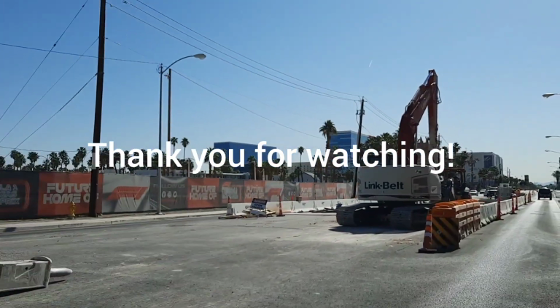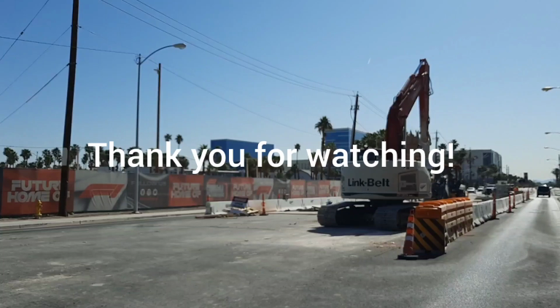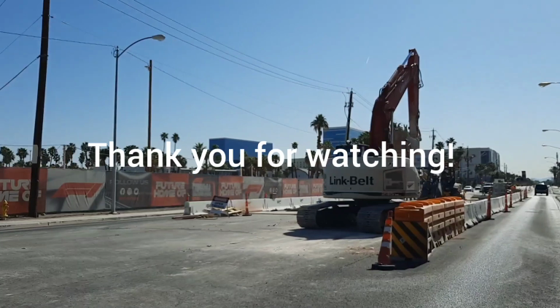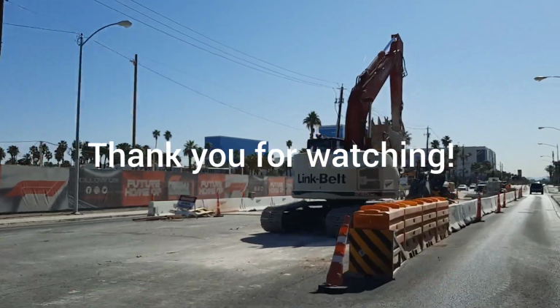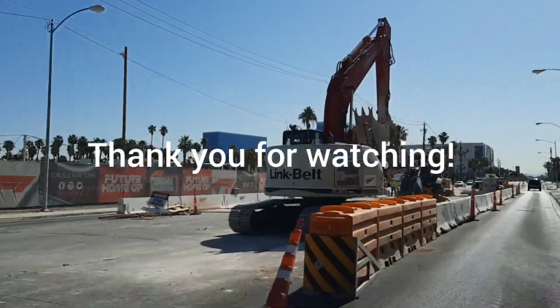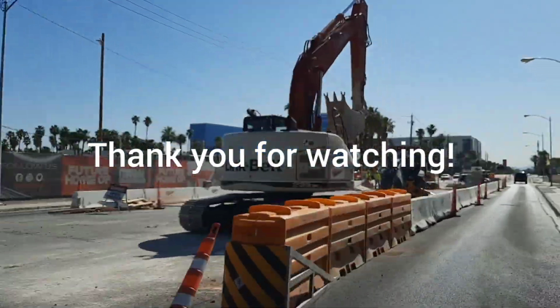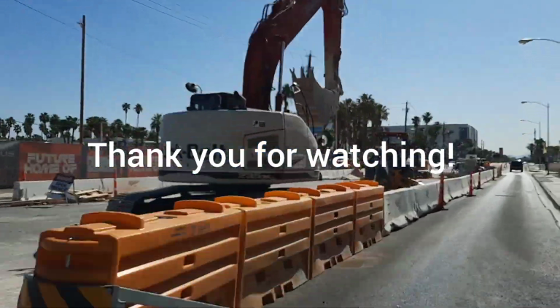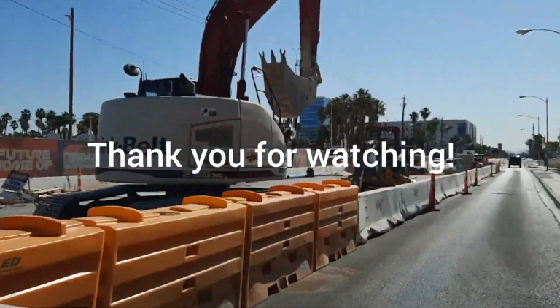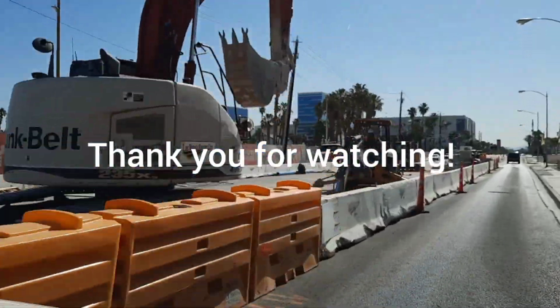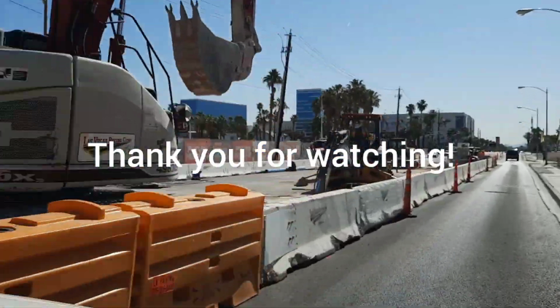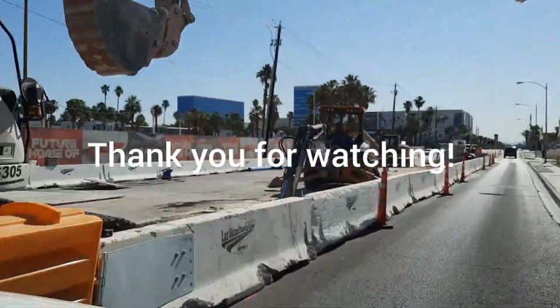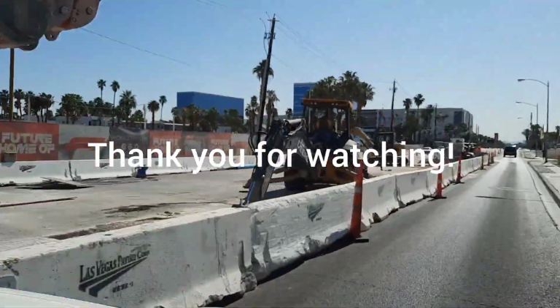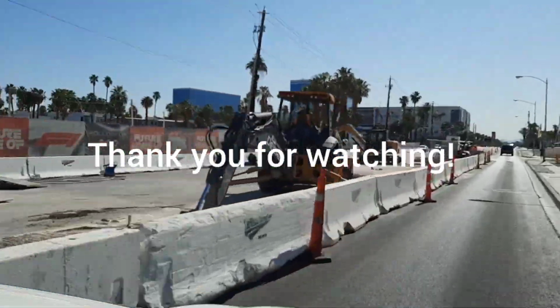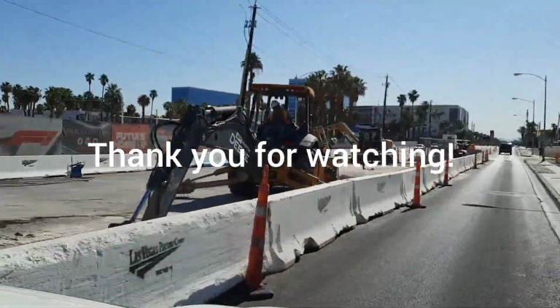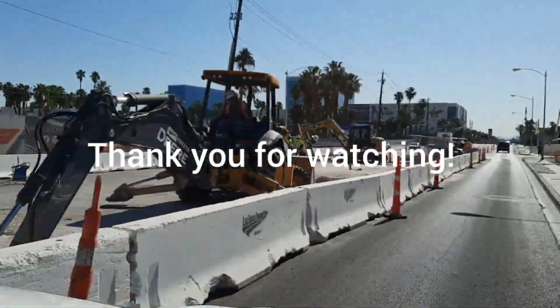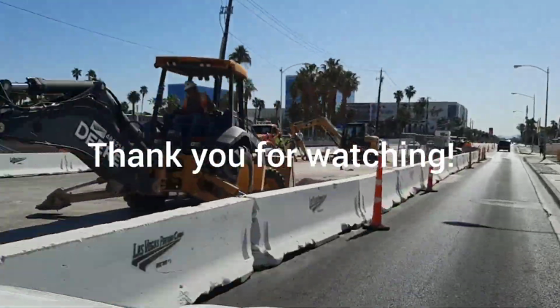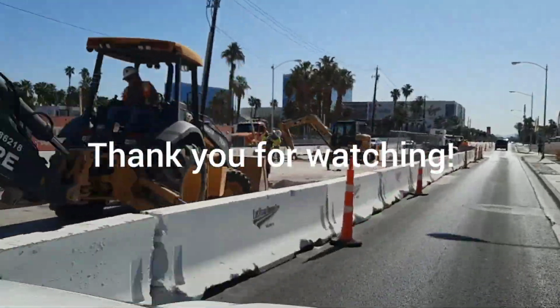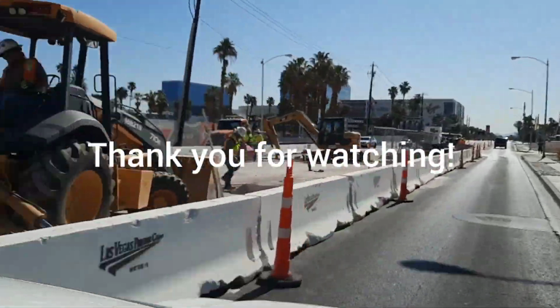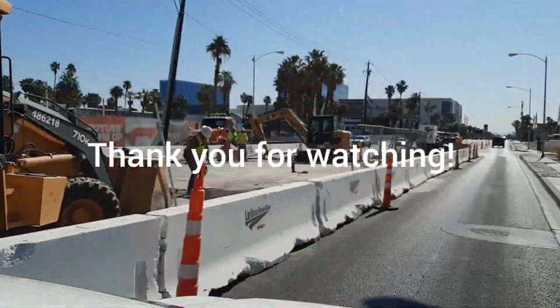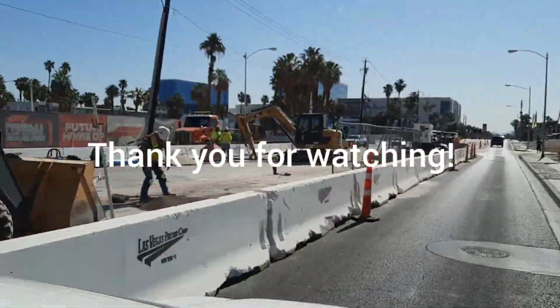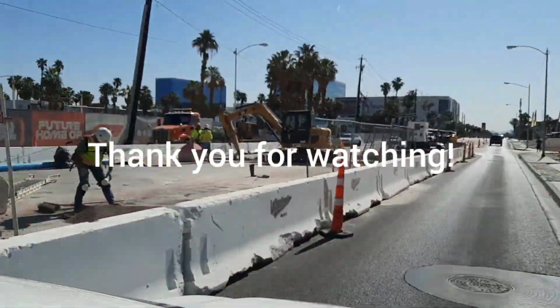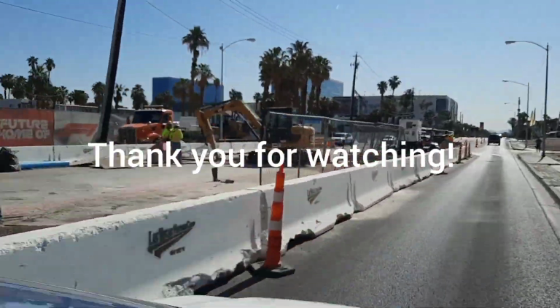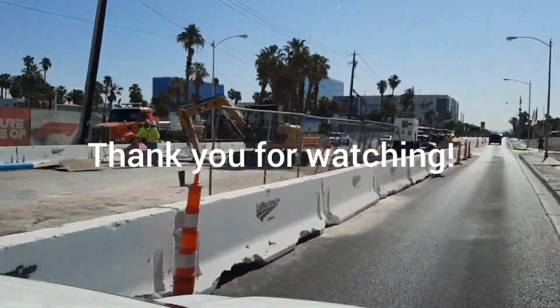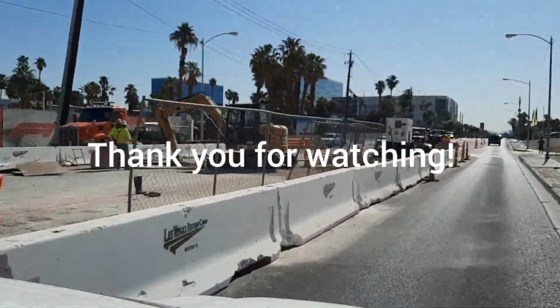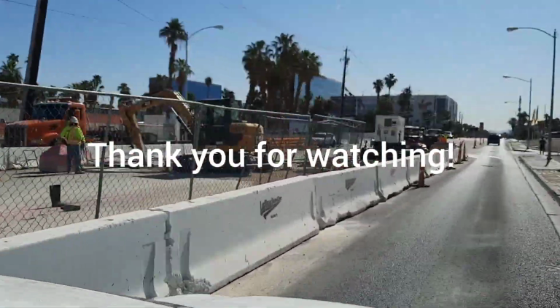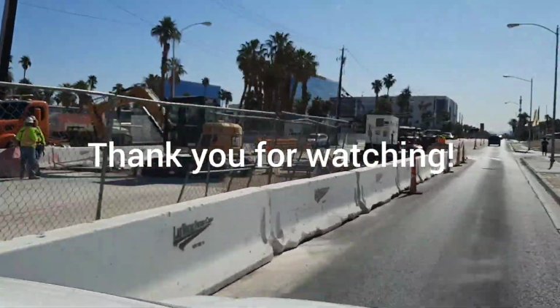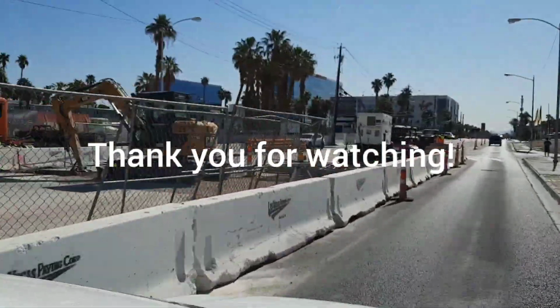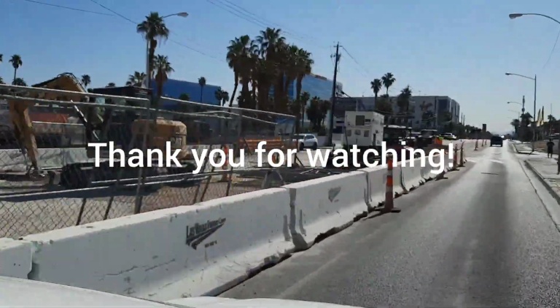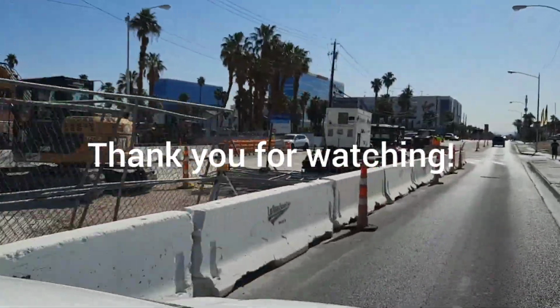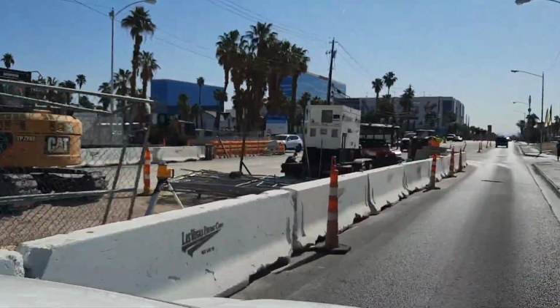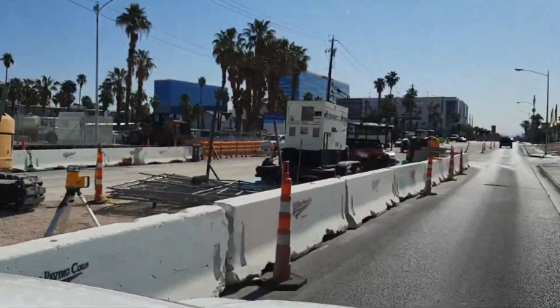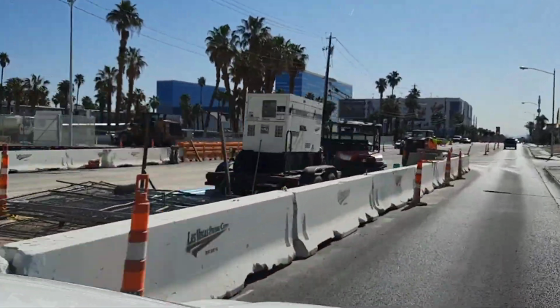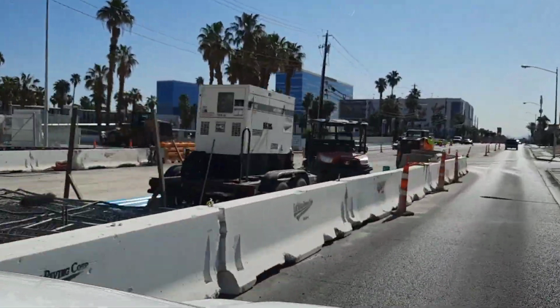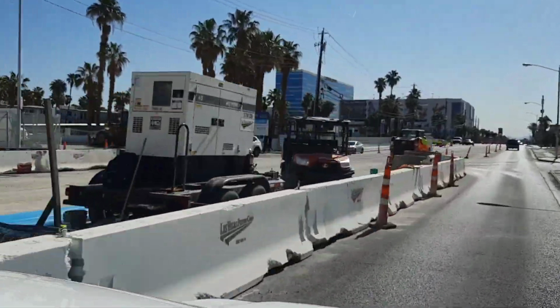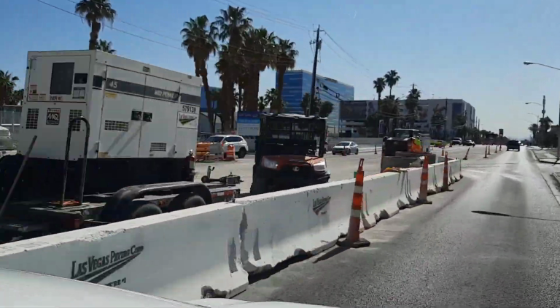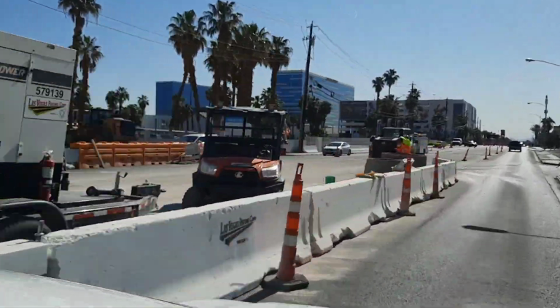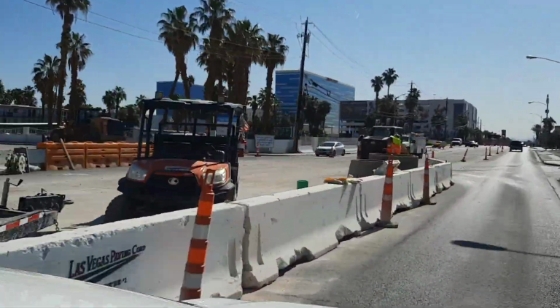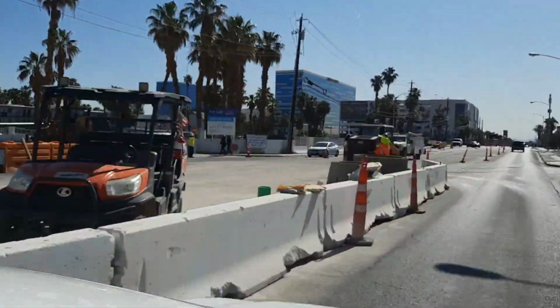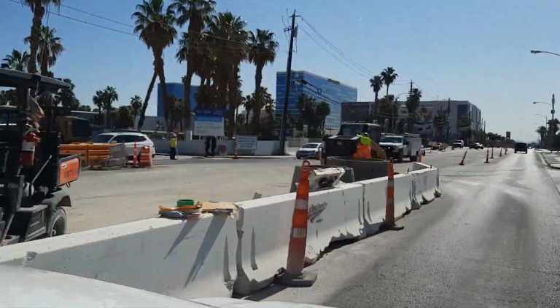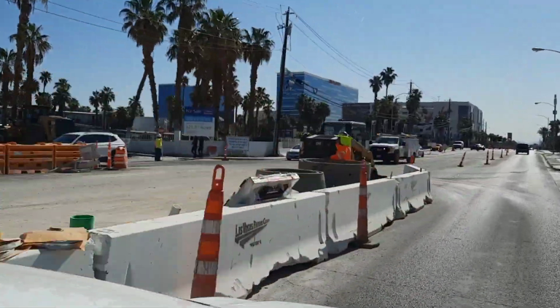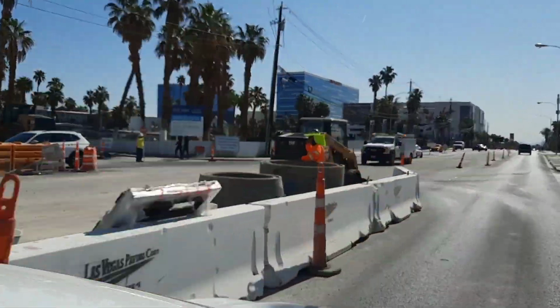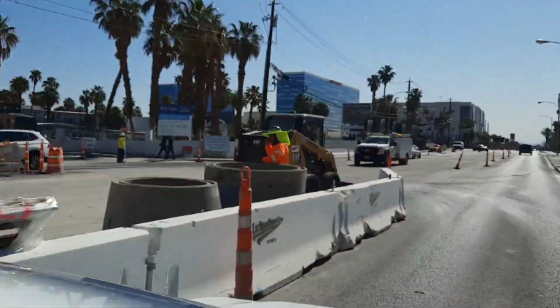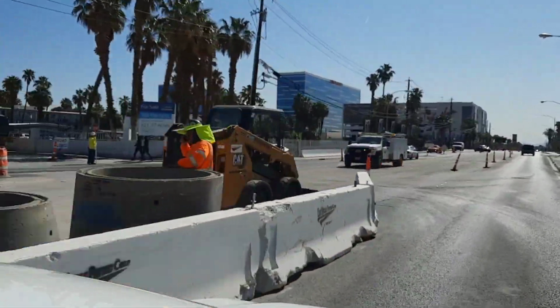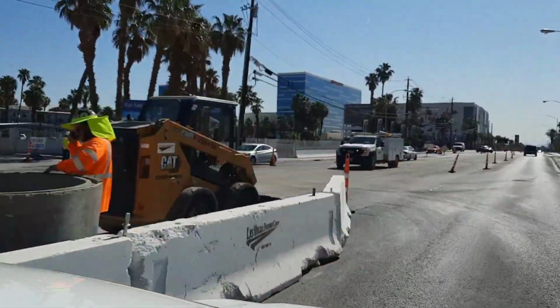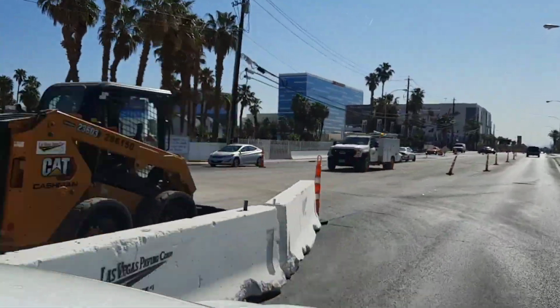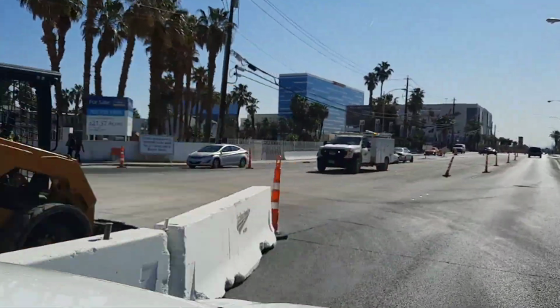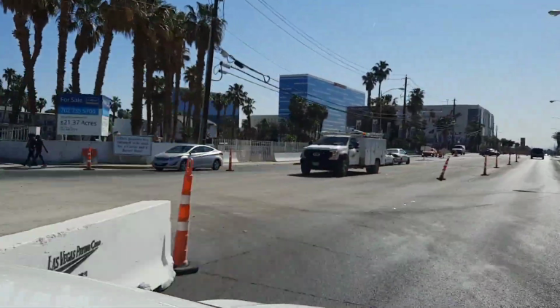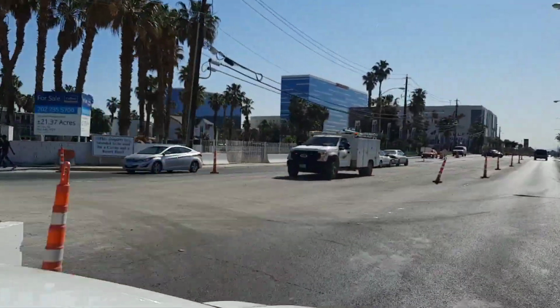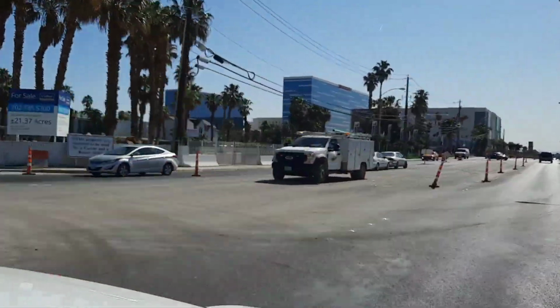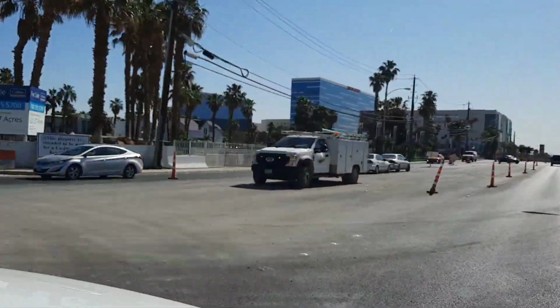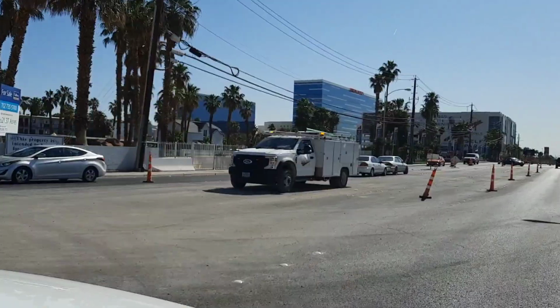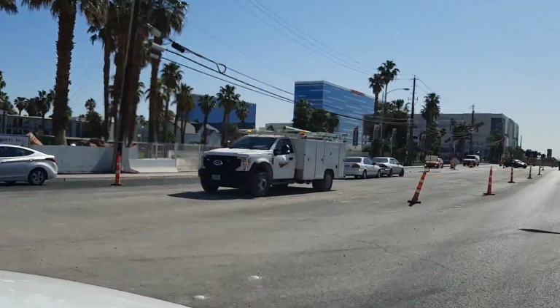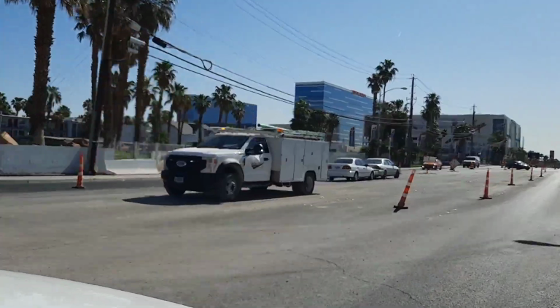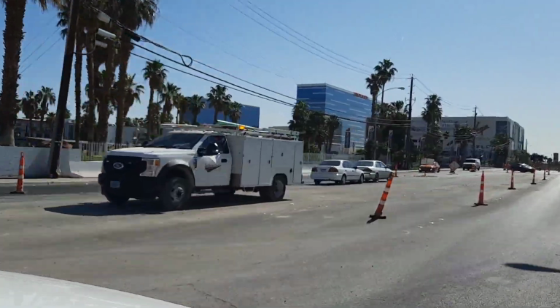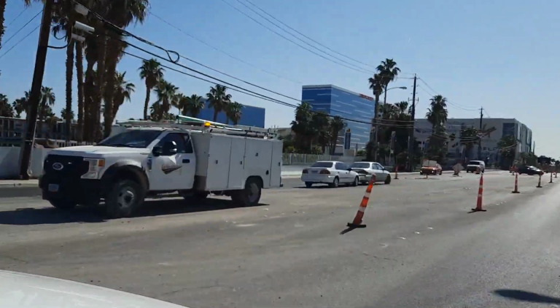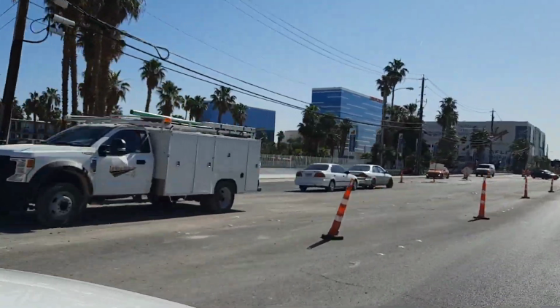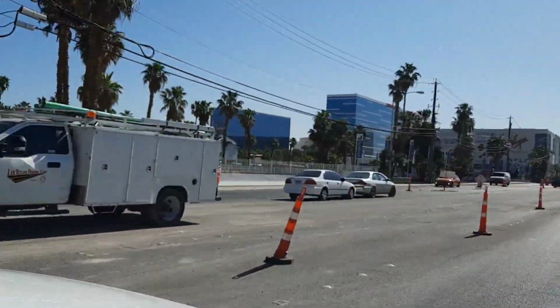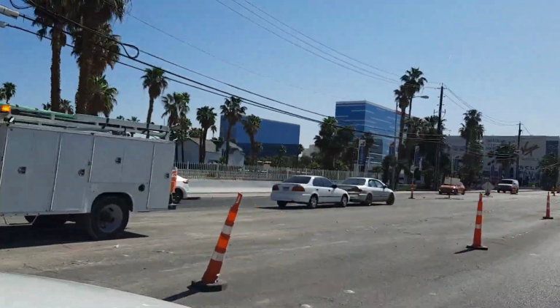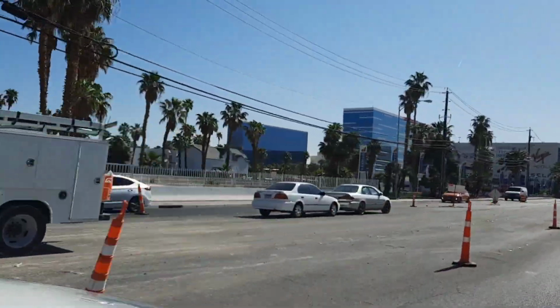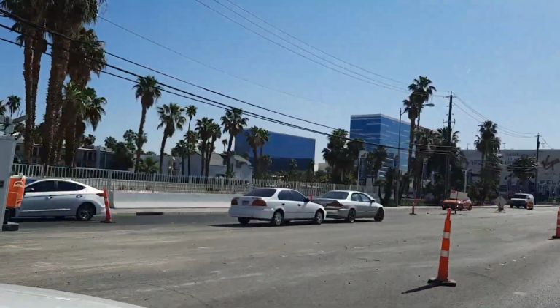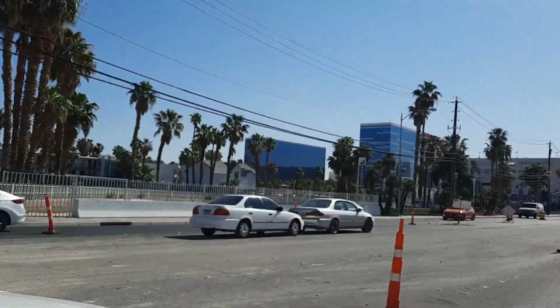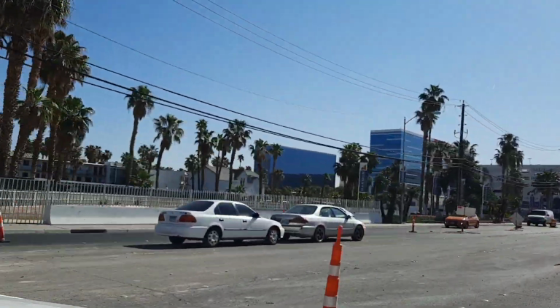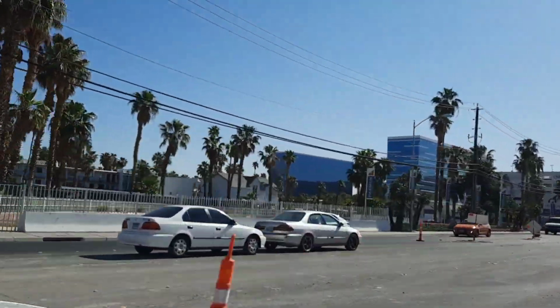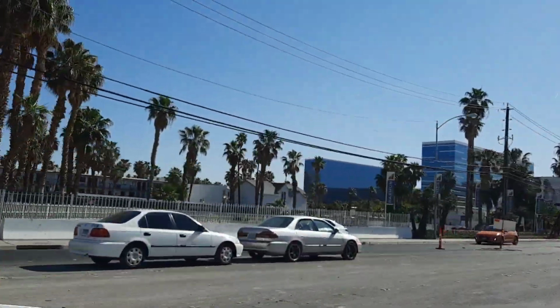Thanks for watching. Appreciate your support. Hit like and subscribe and we'll get another update to you real soon. Thank you.